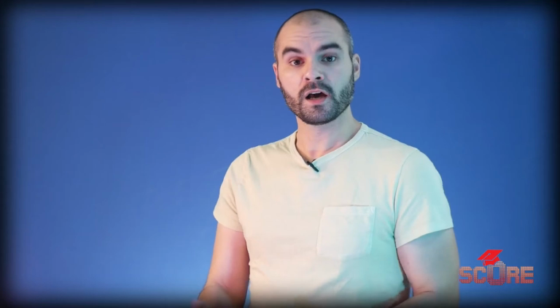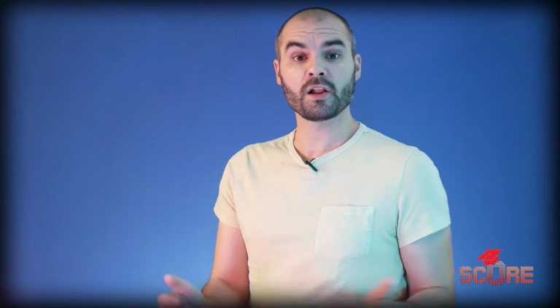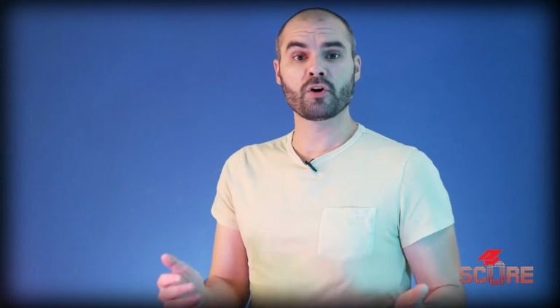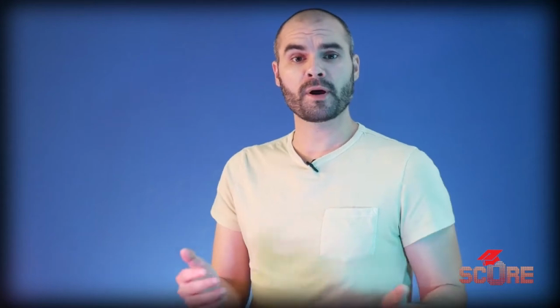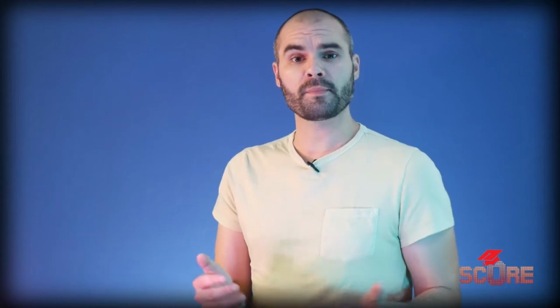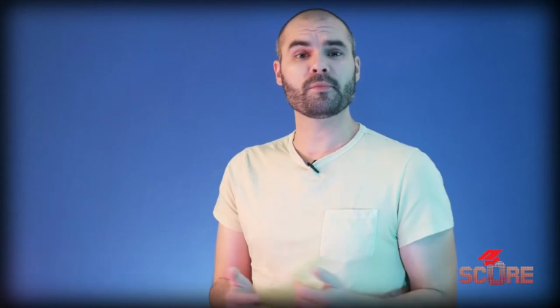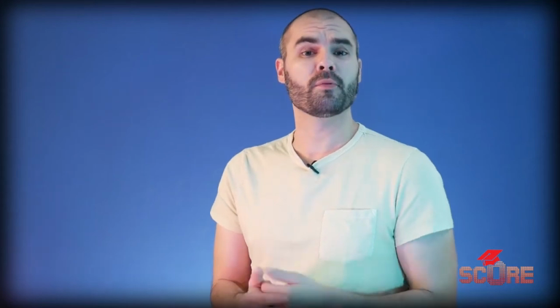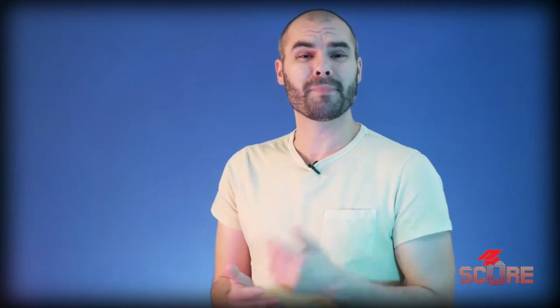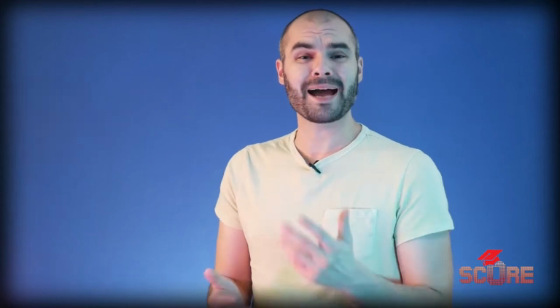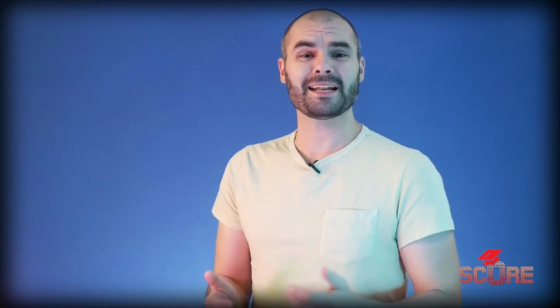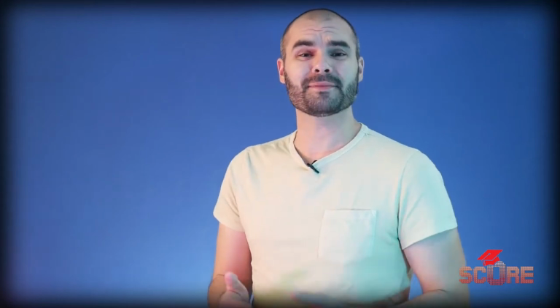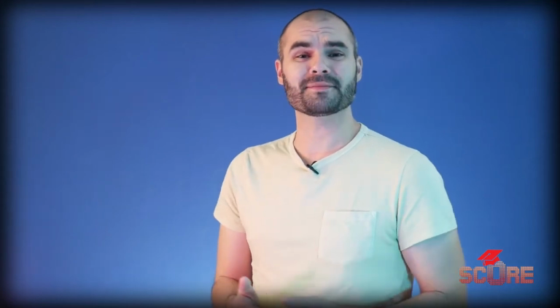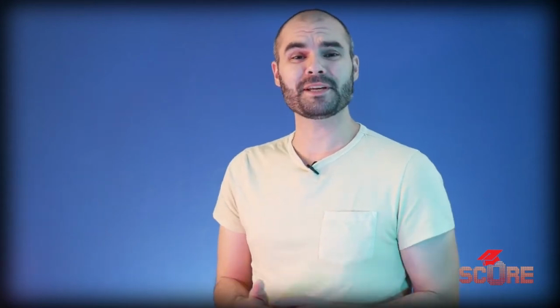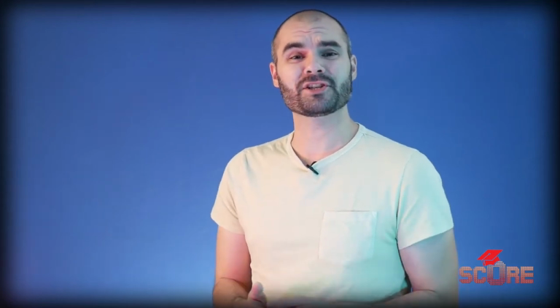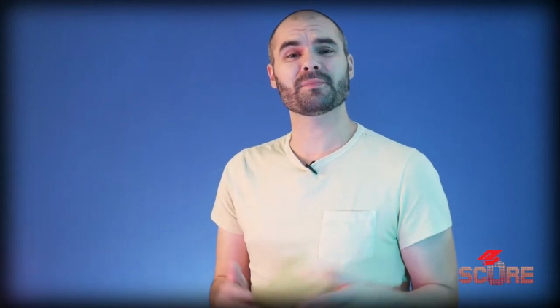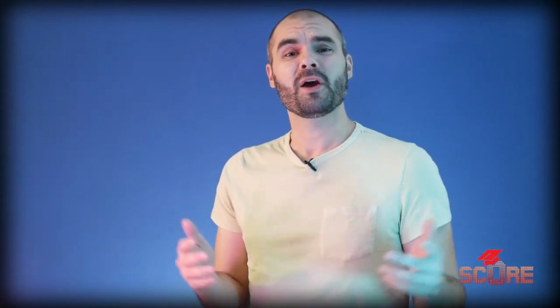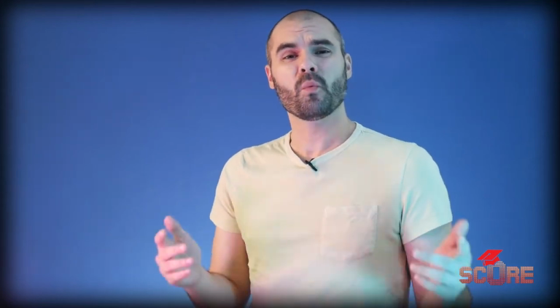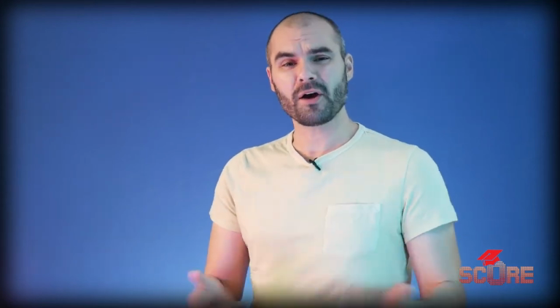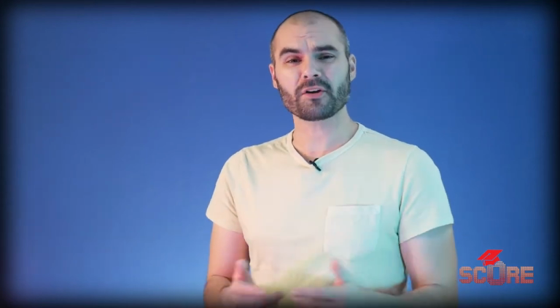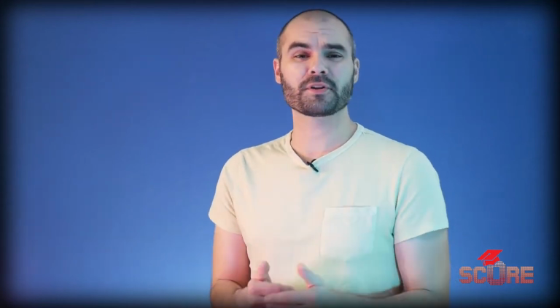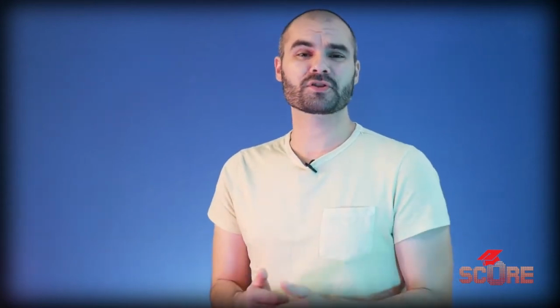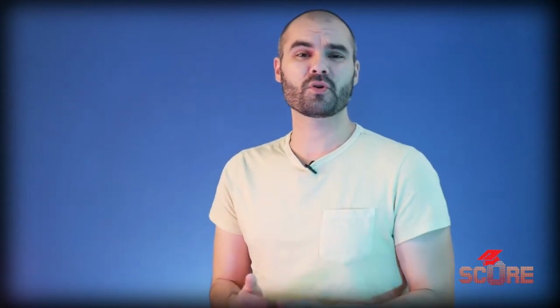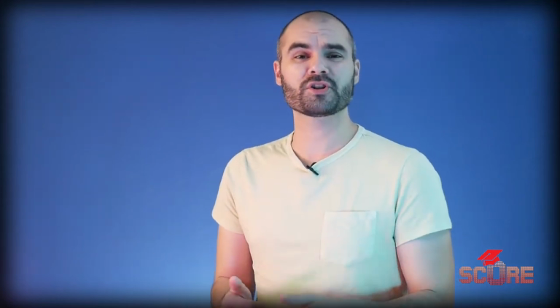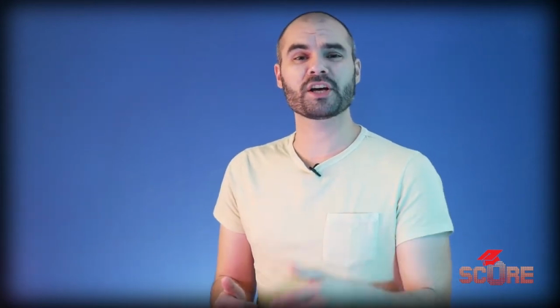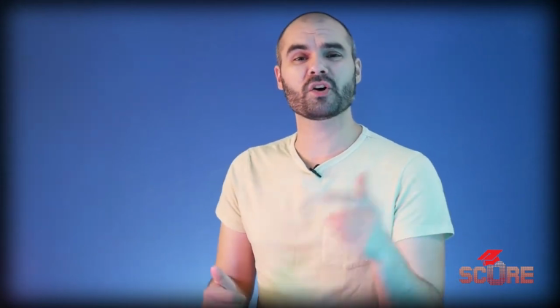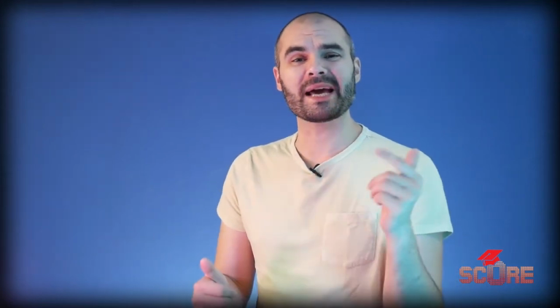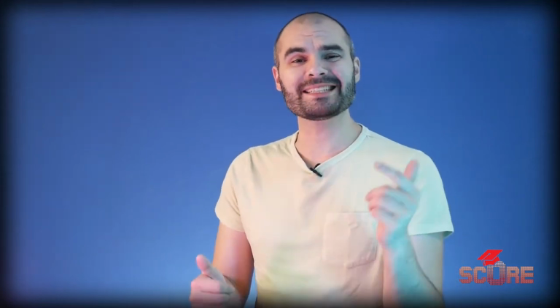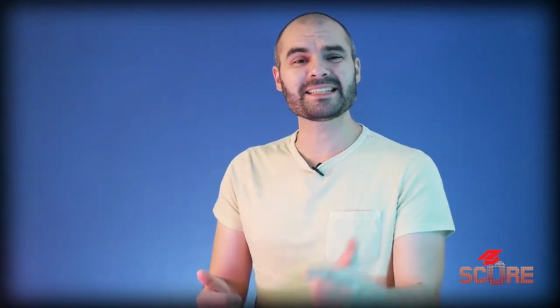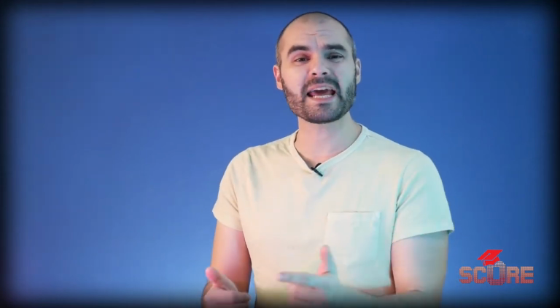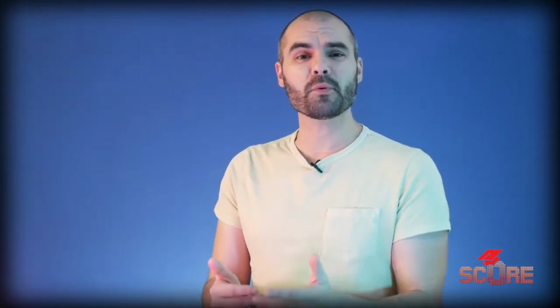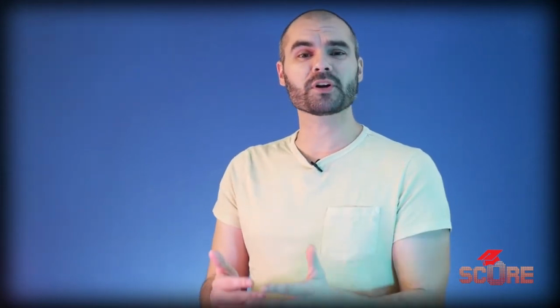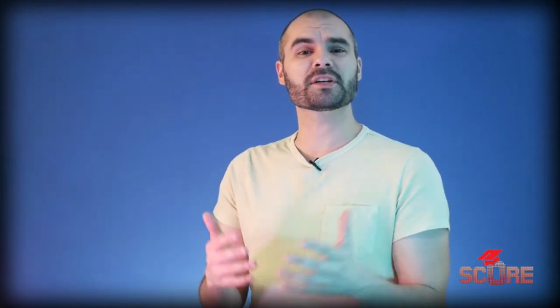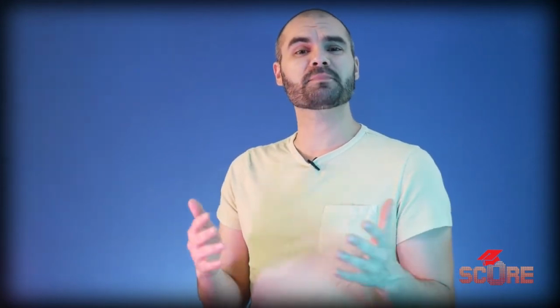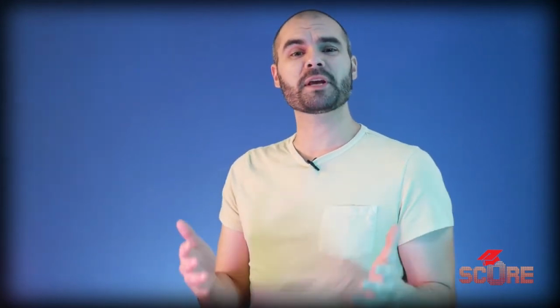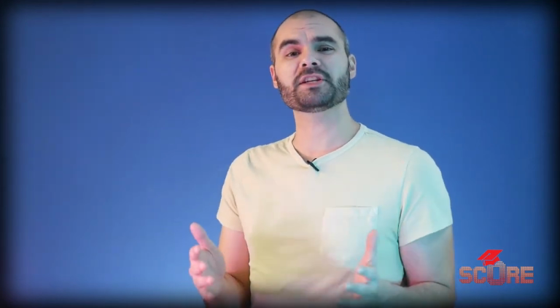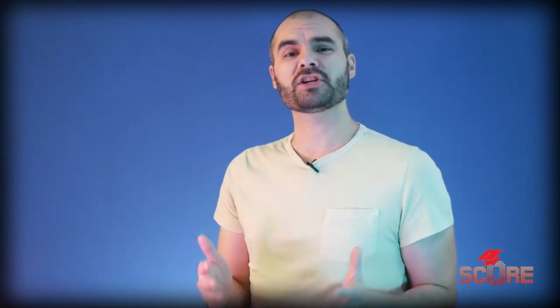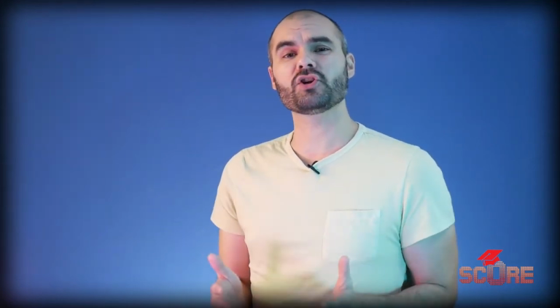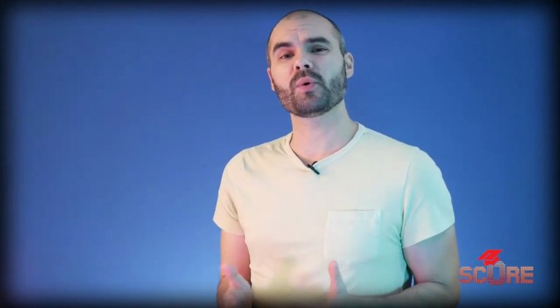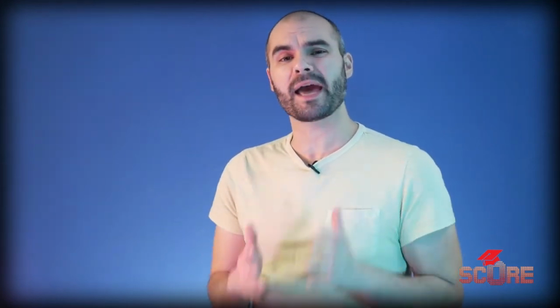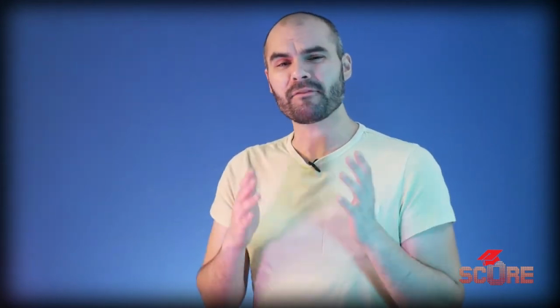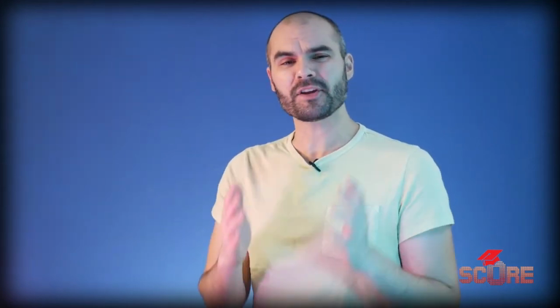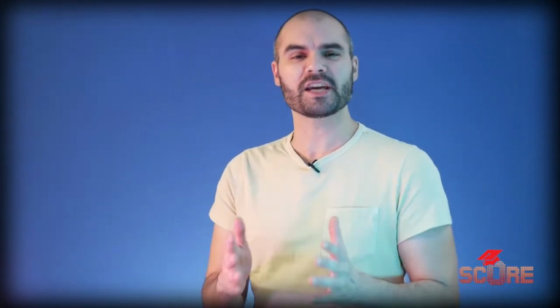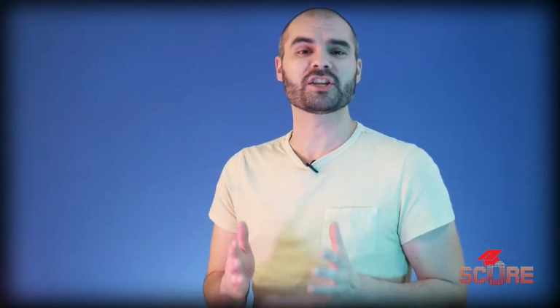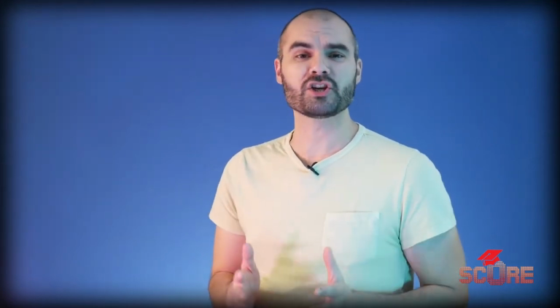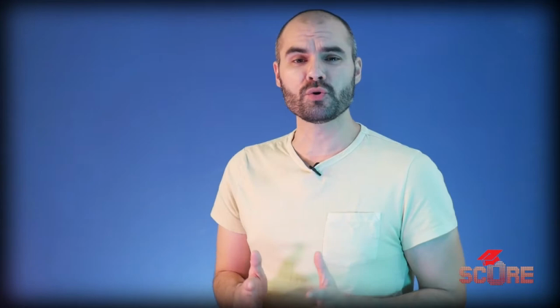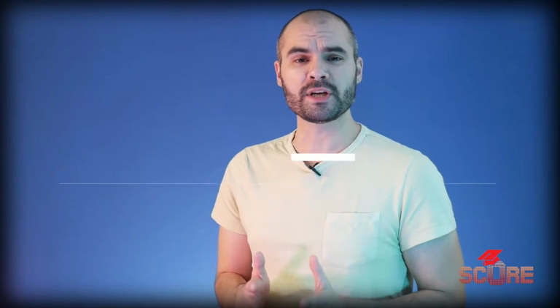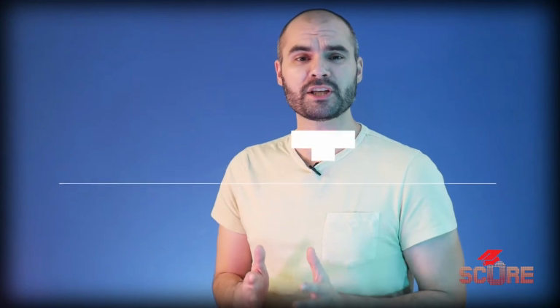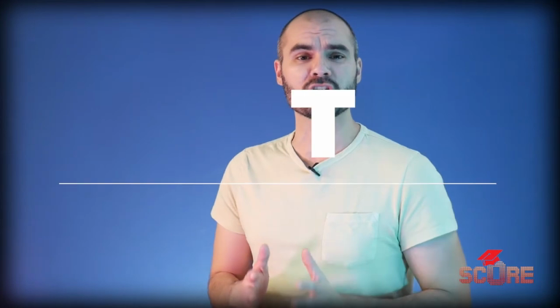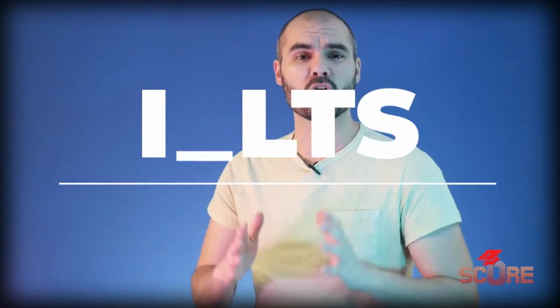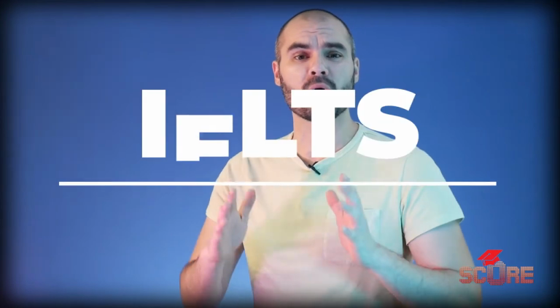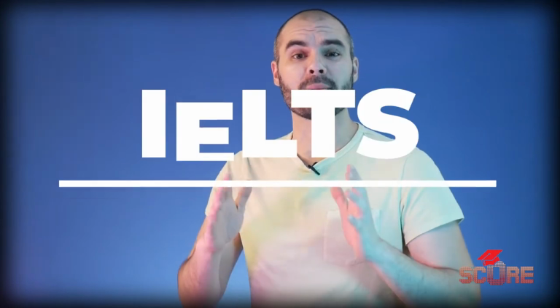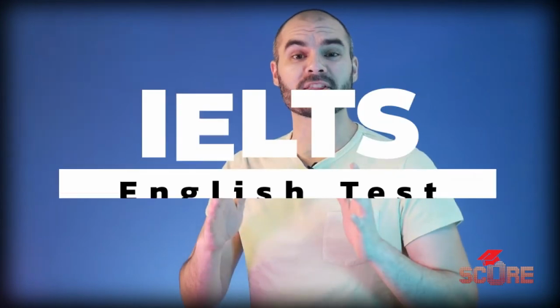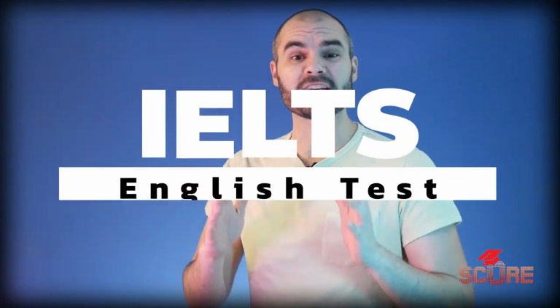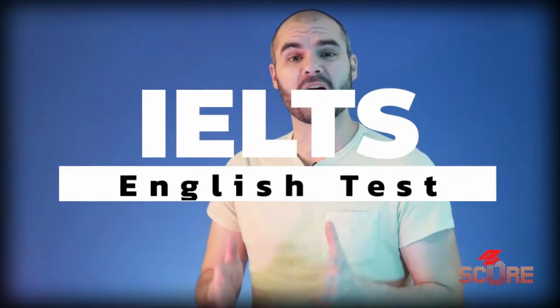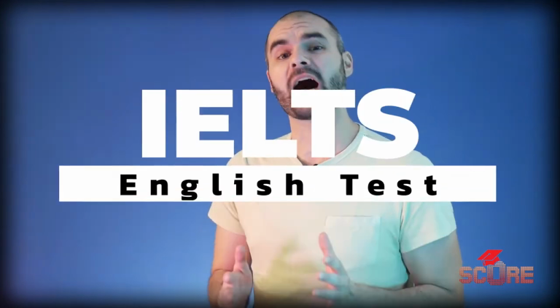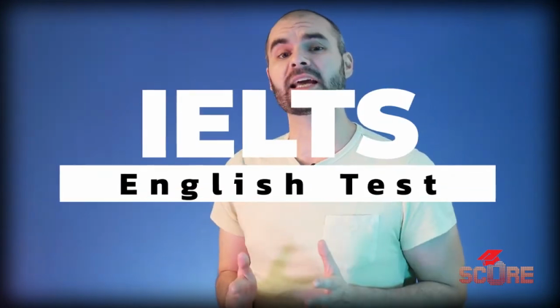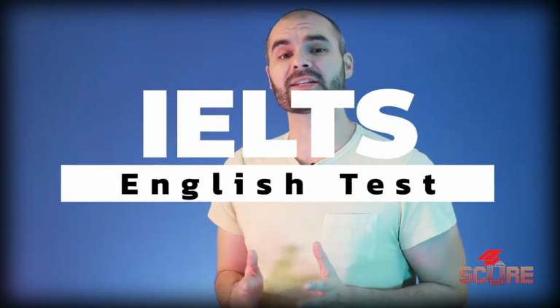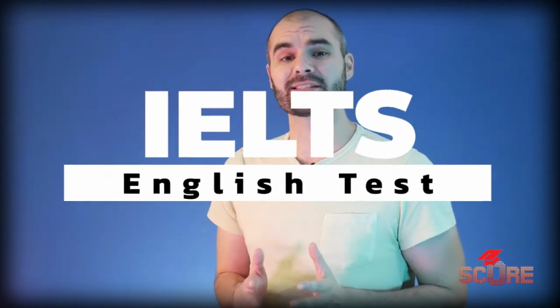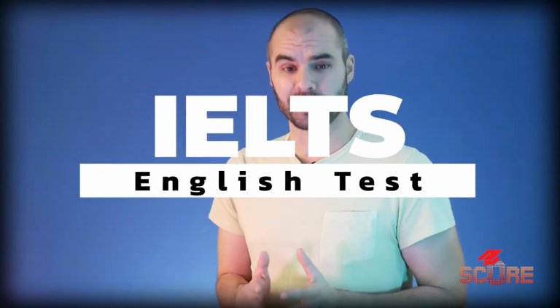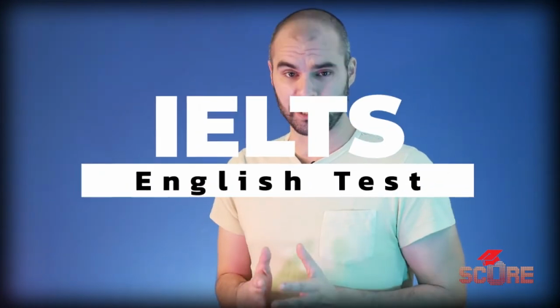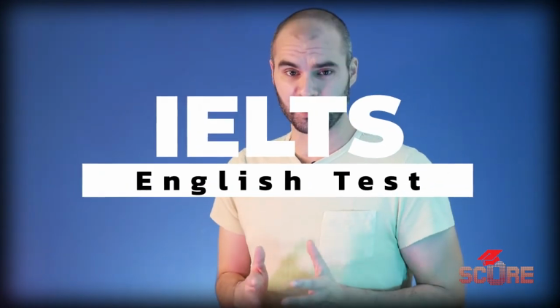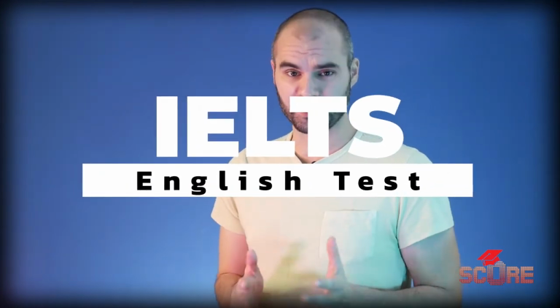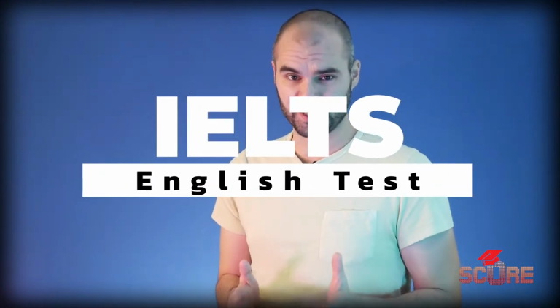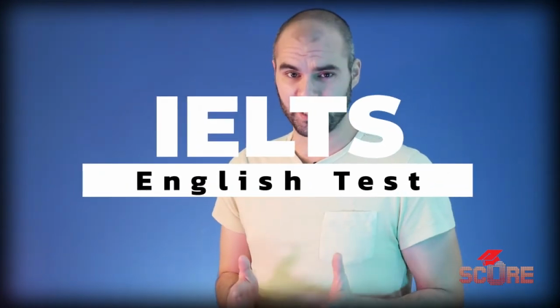Hello my people, my name is Meacham. Welcome to the SCORE channel and today we're going to explain to you everything that you need to know about the IELTS English test.